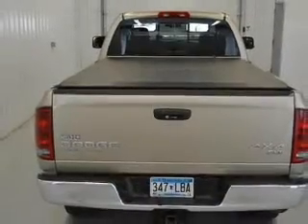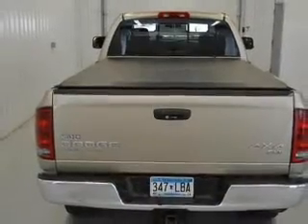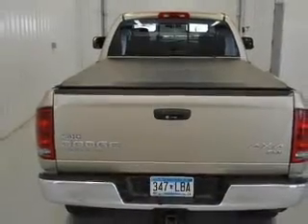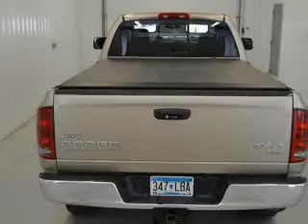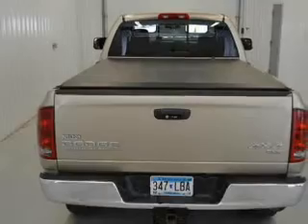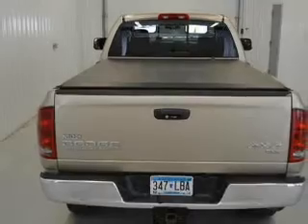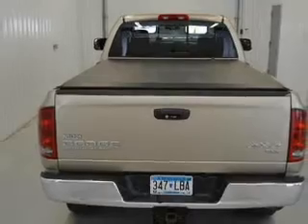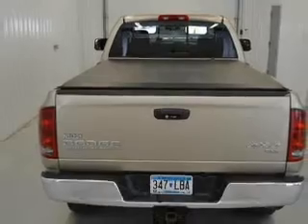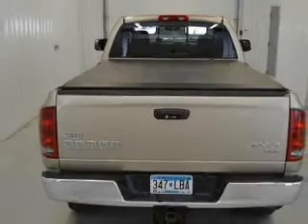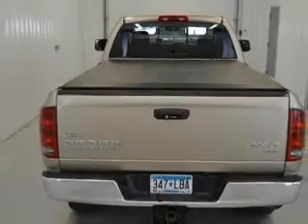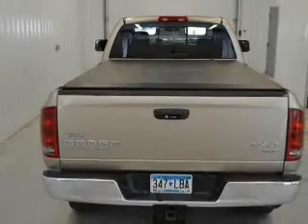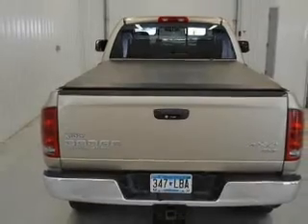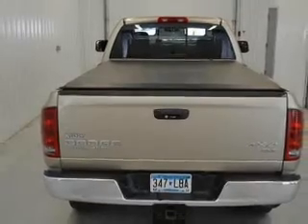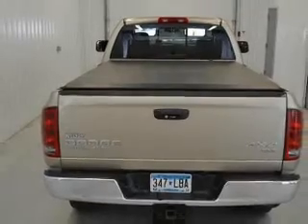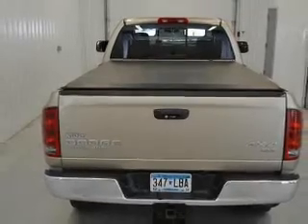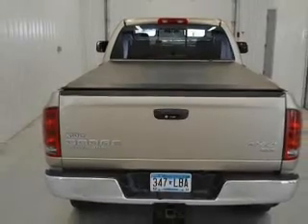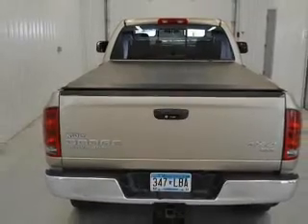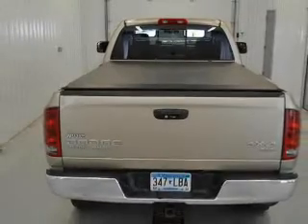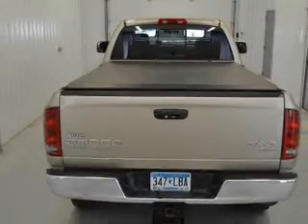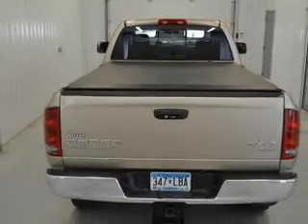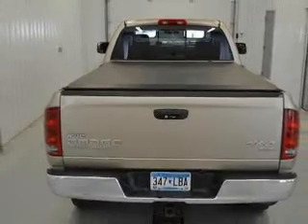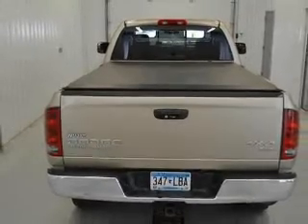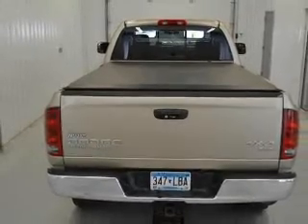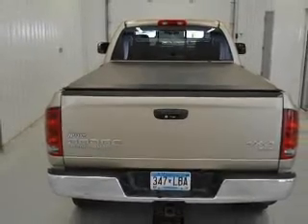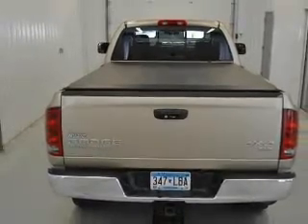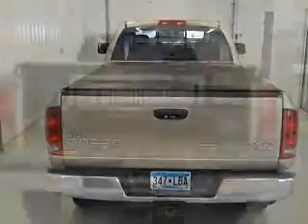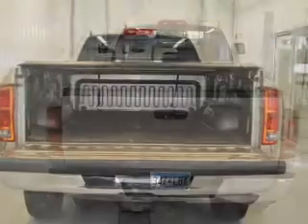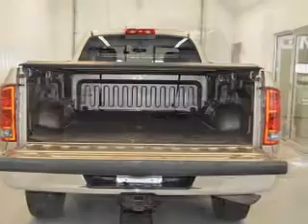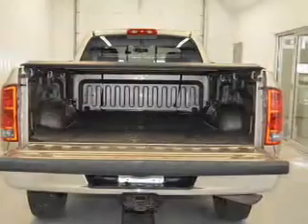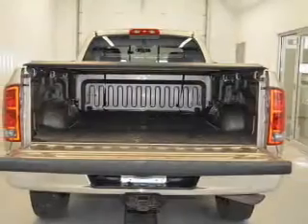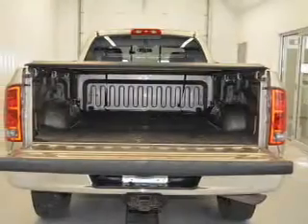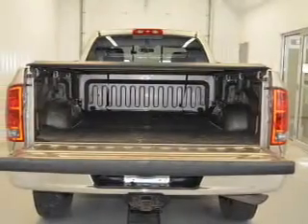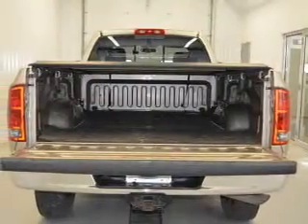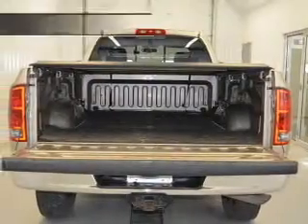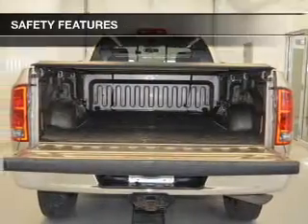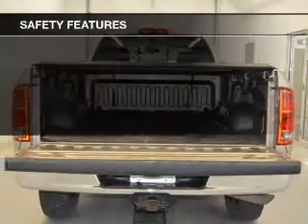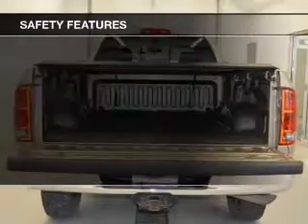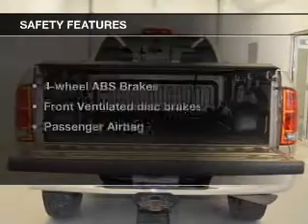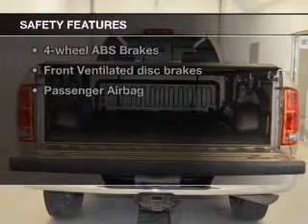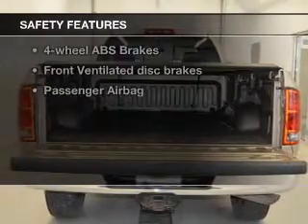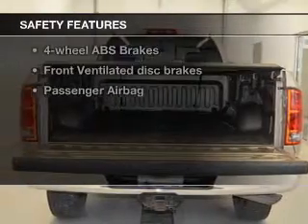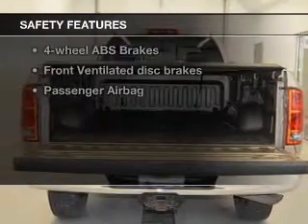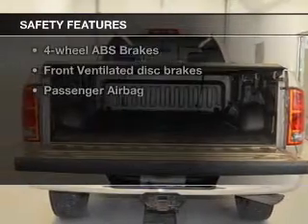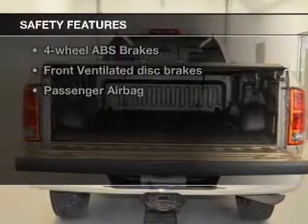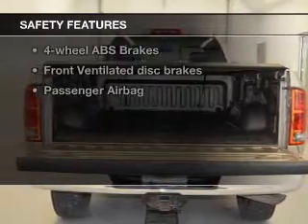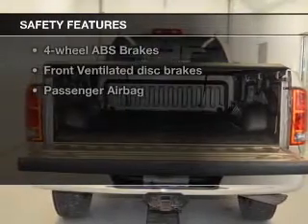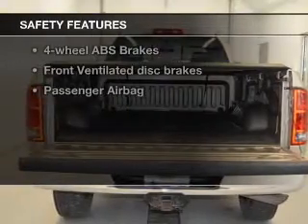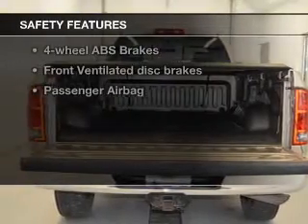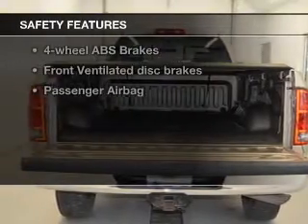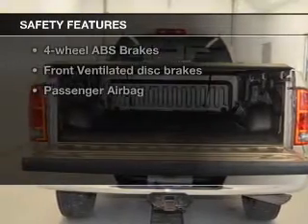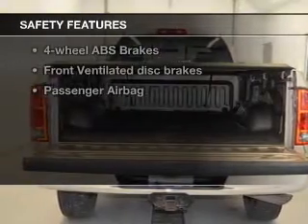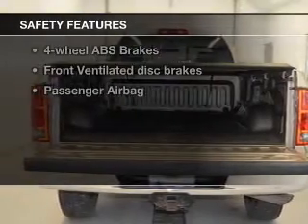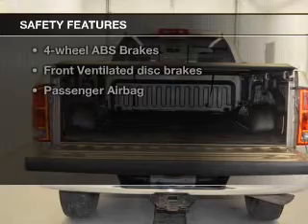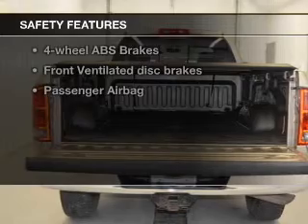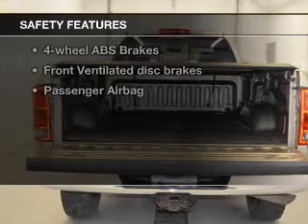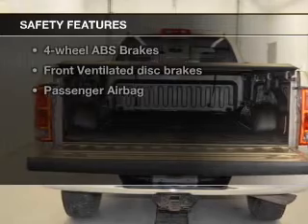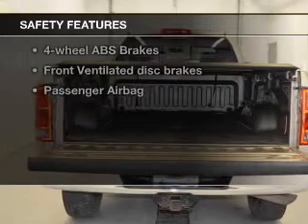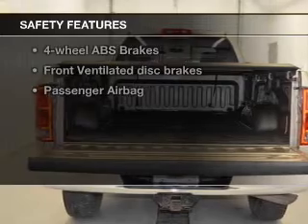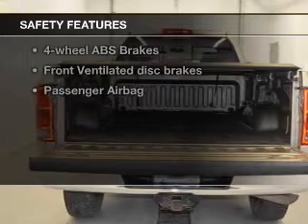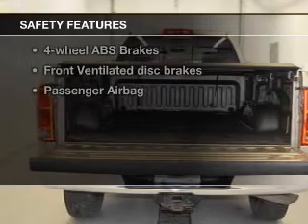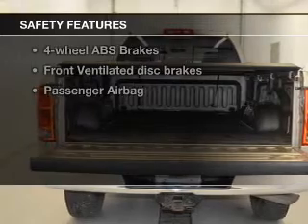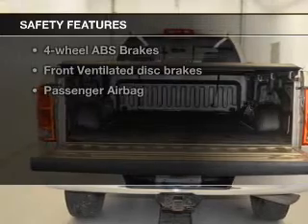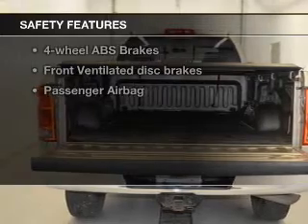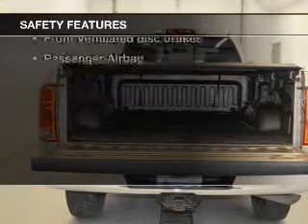Additional features include air conditioning, power windows, power mirrors, and power steering.